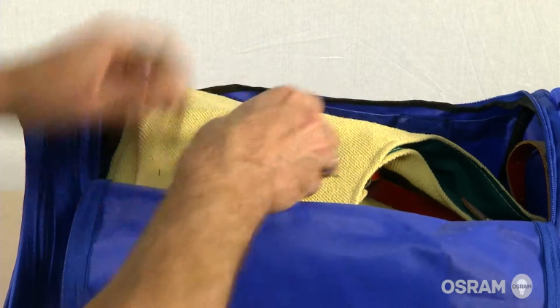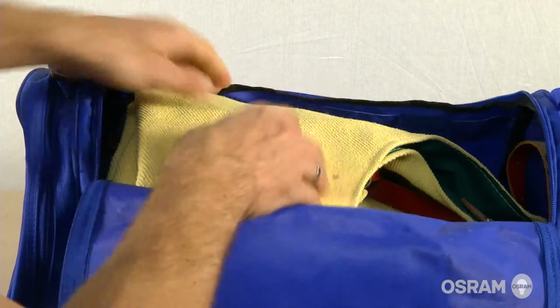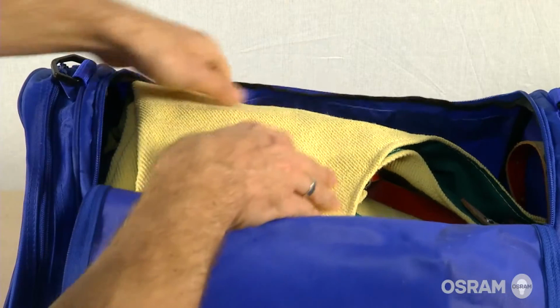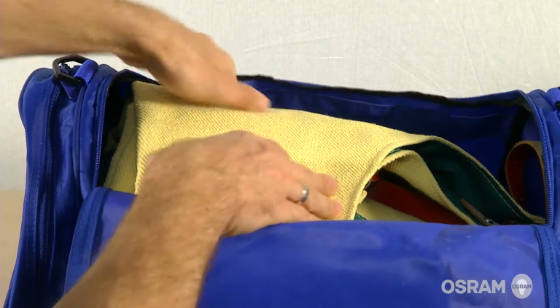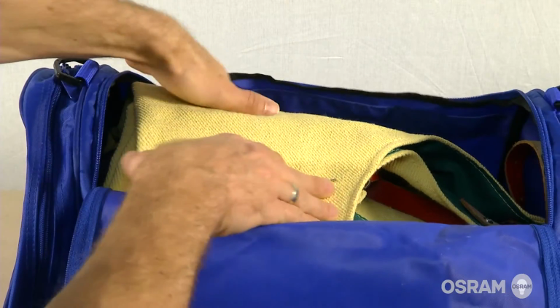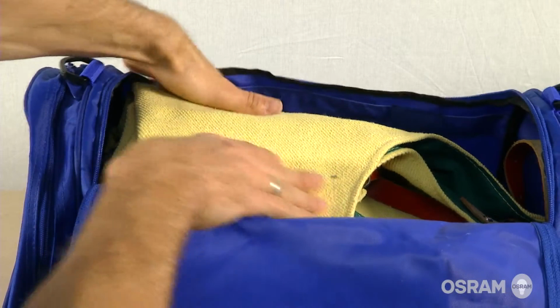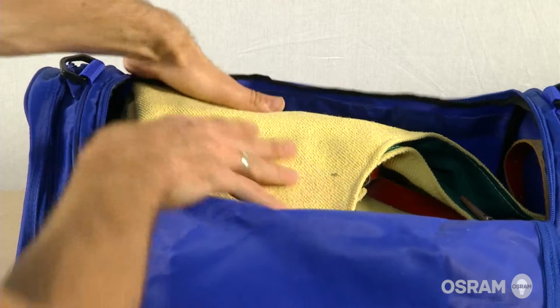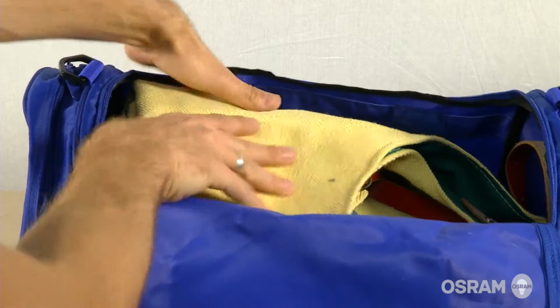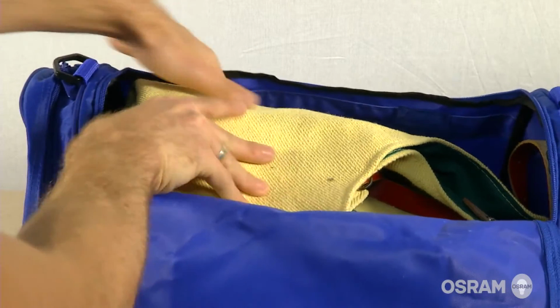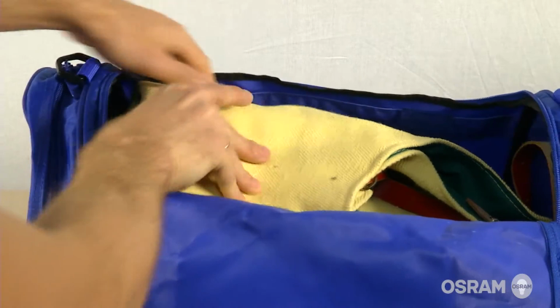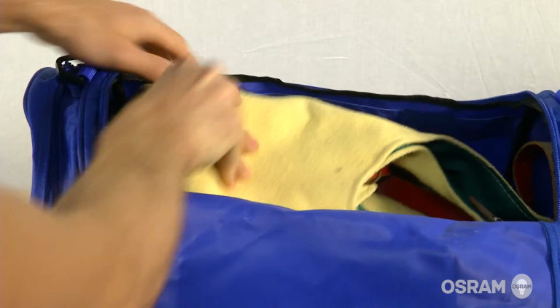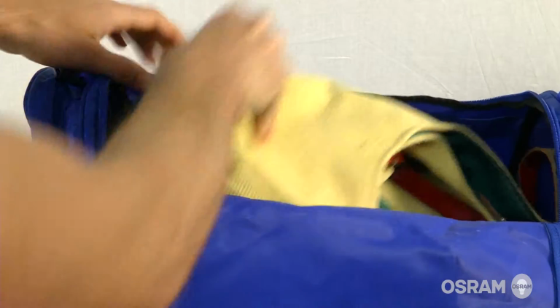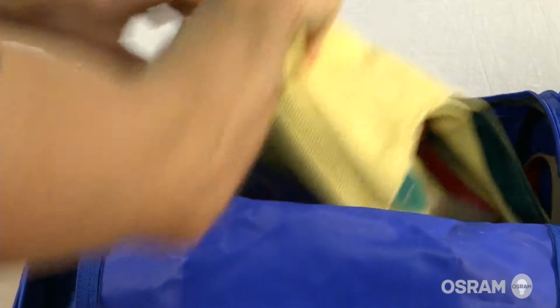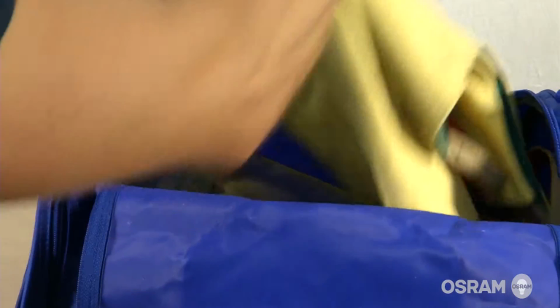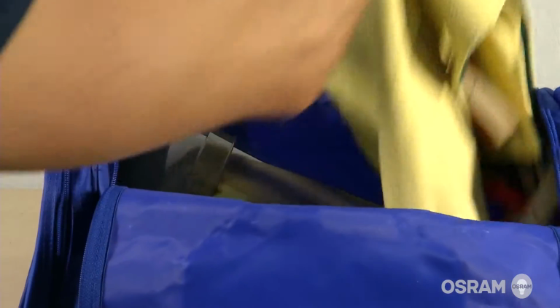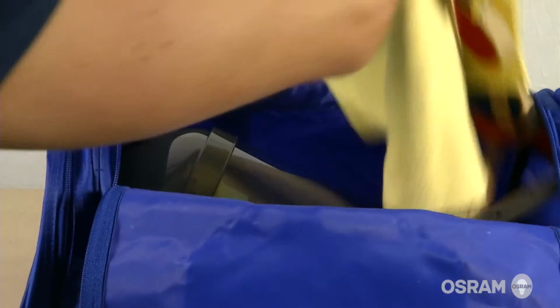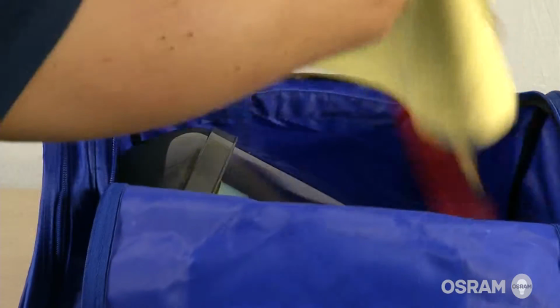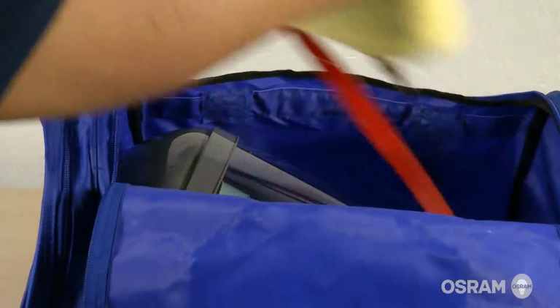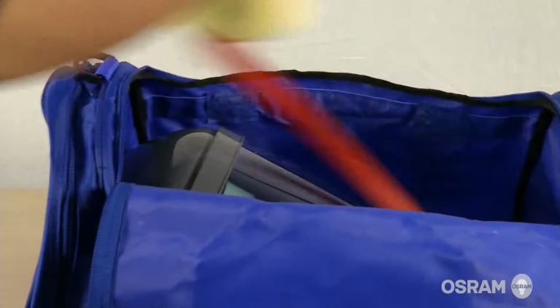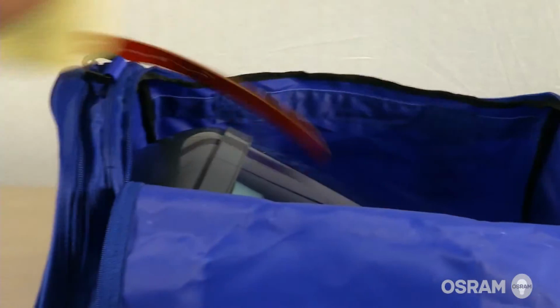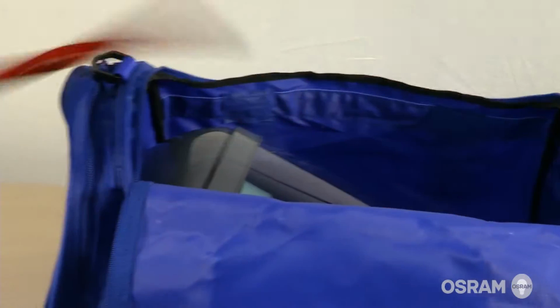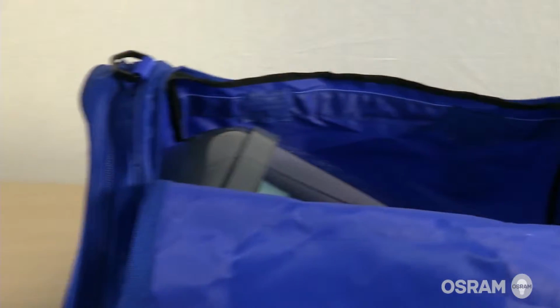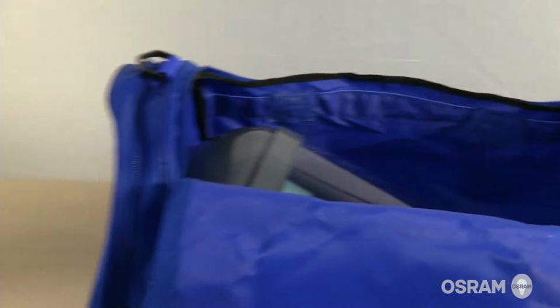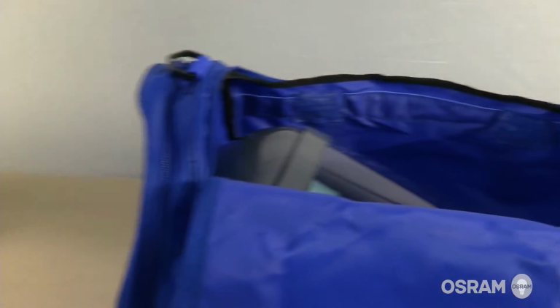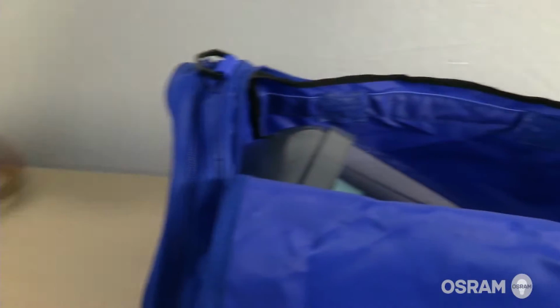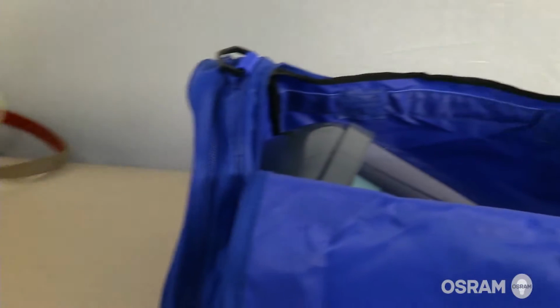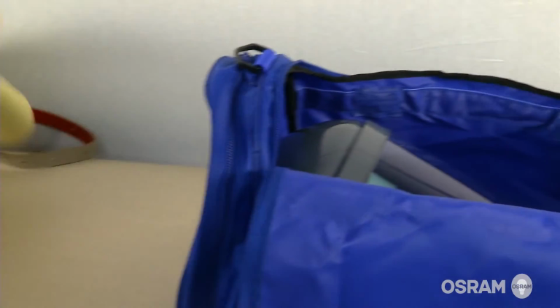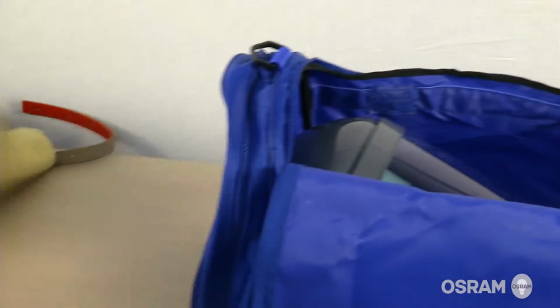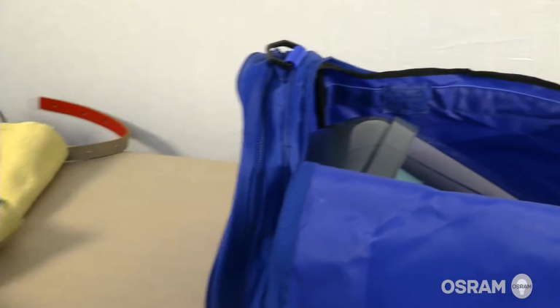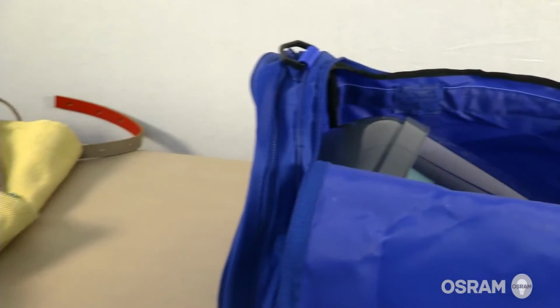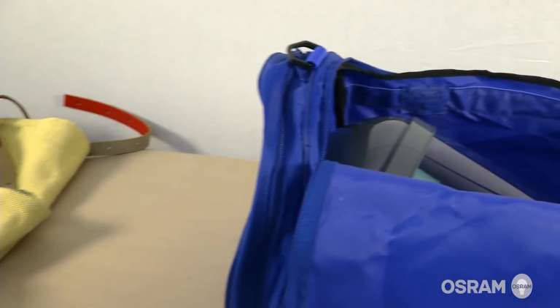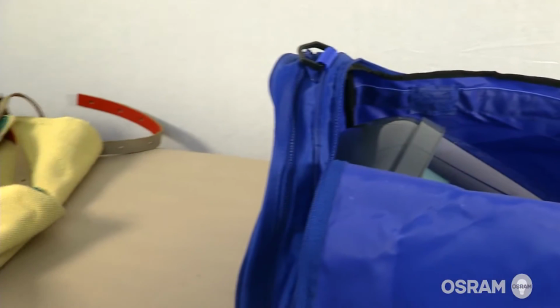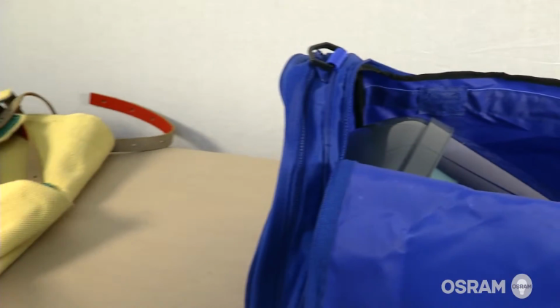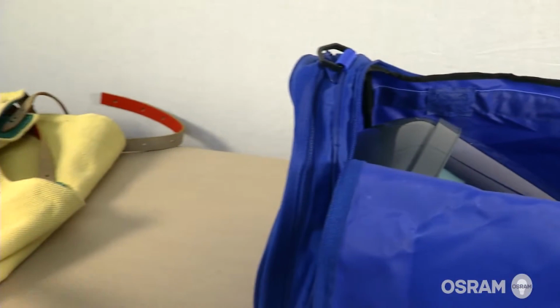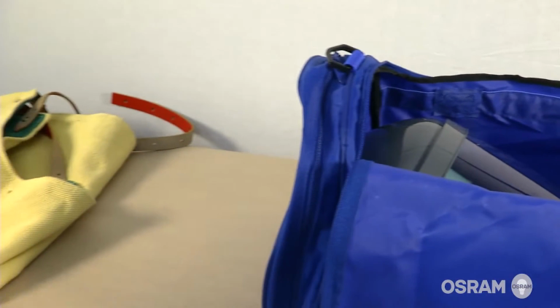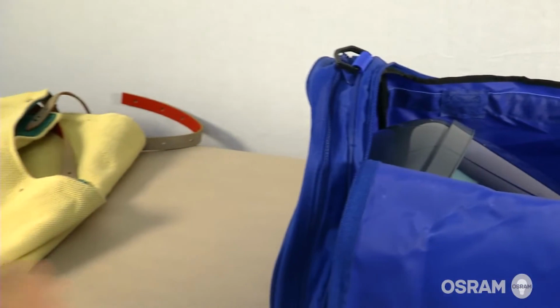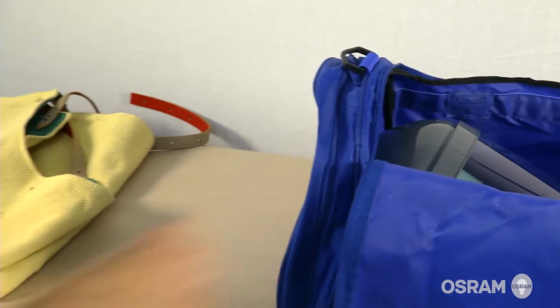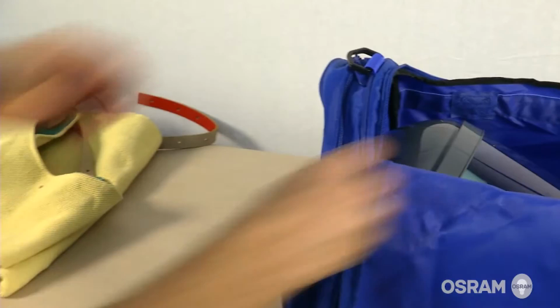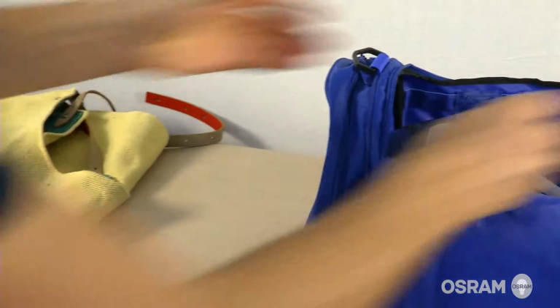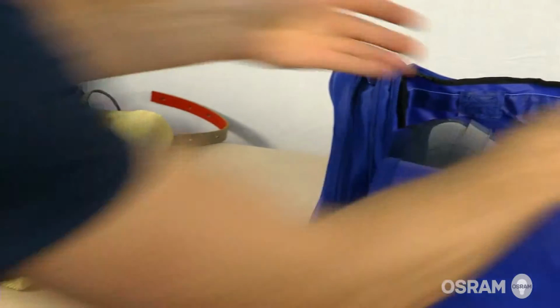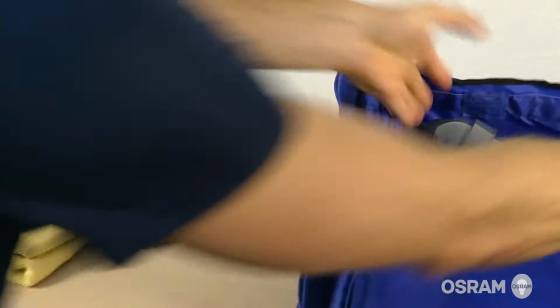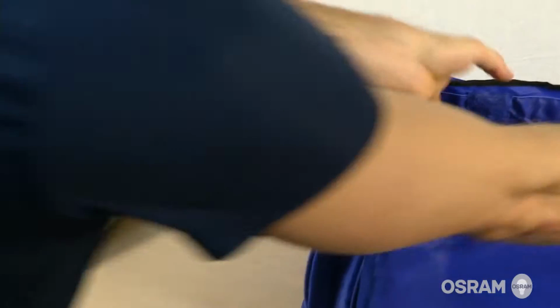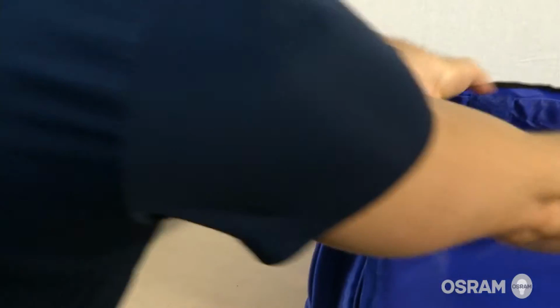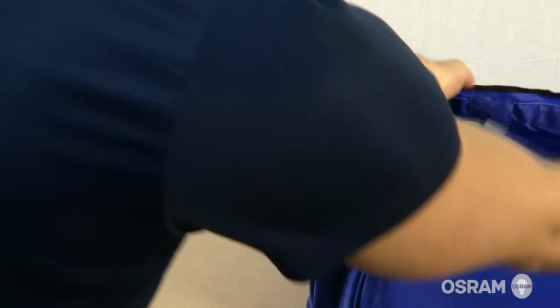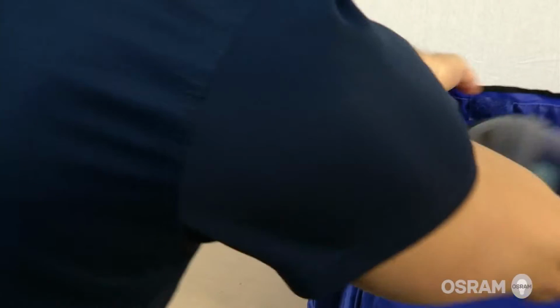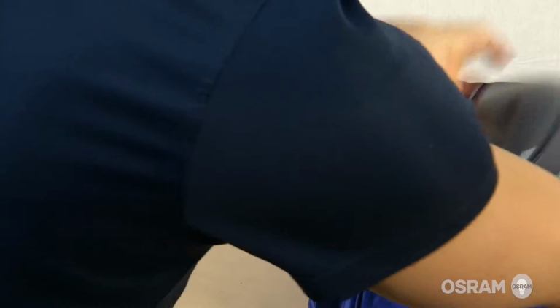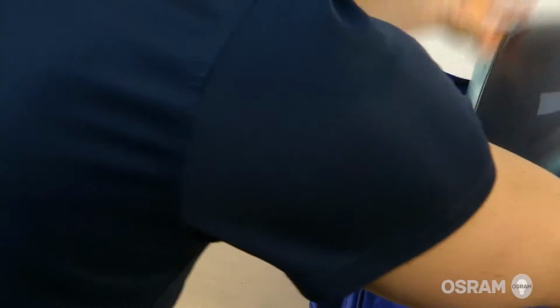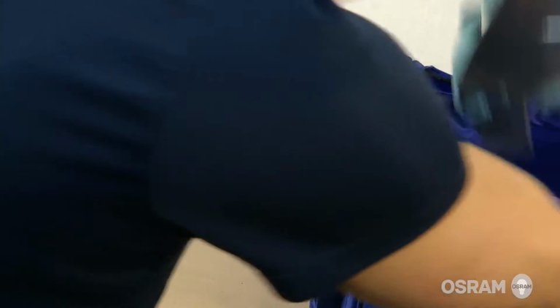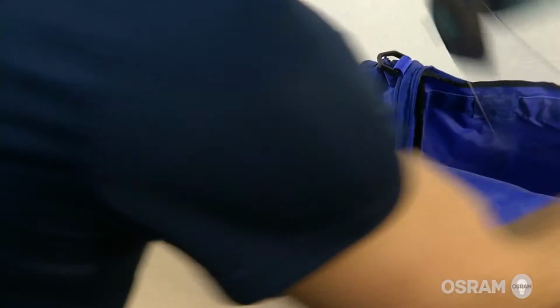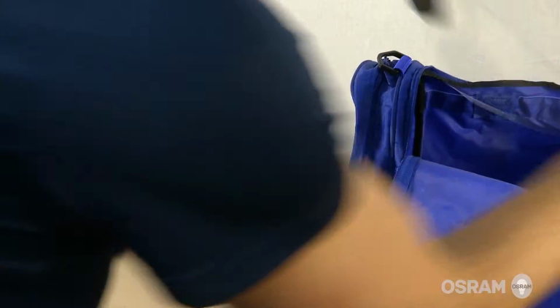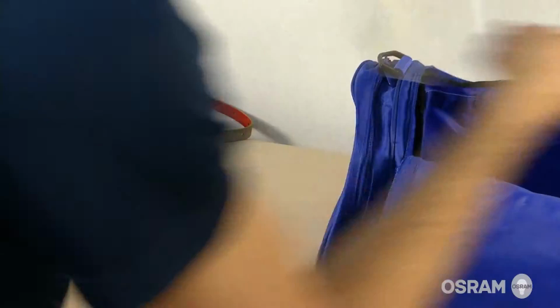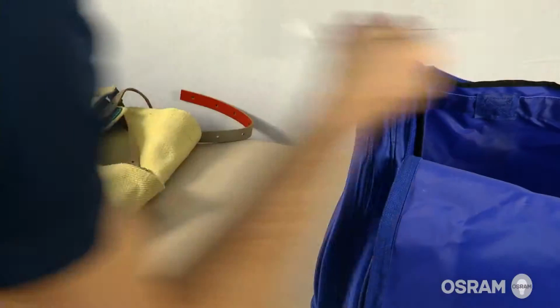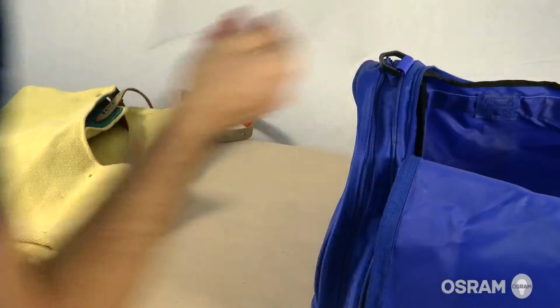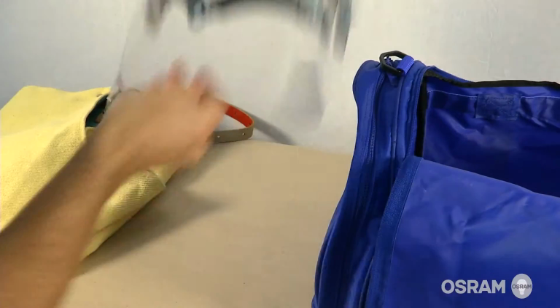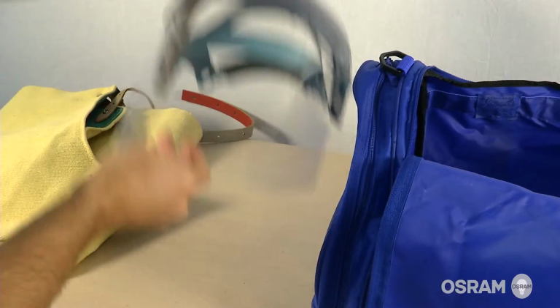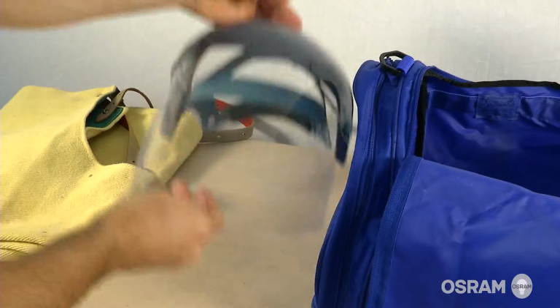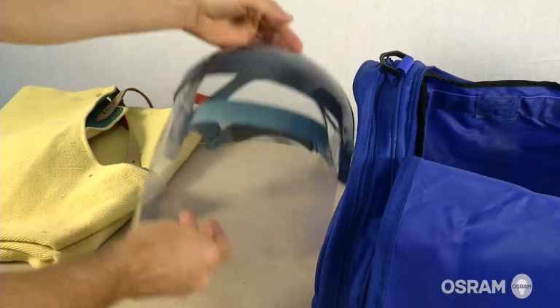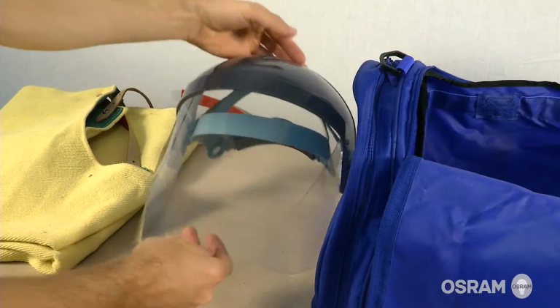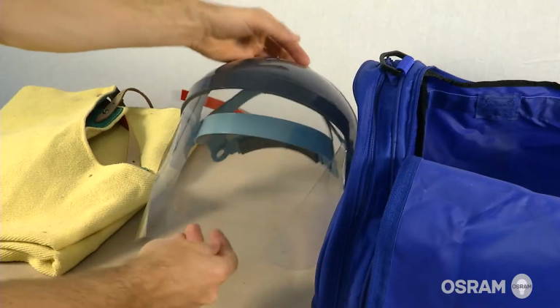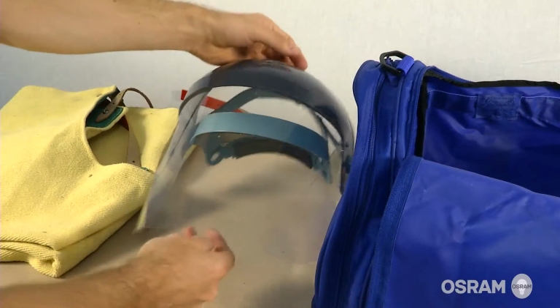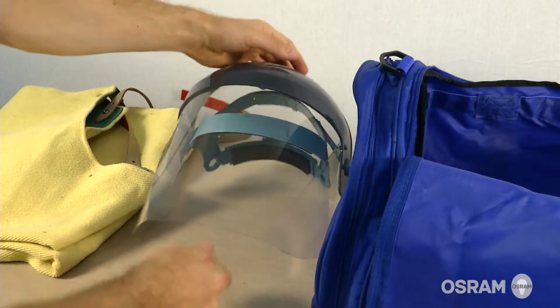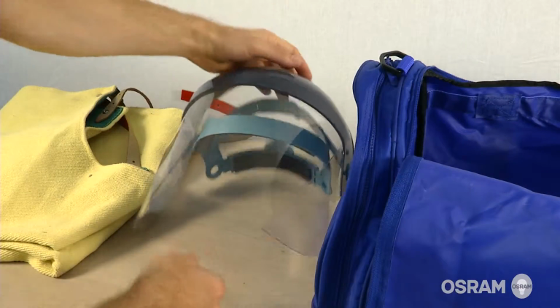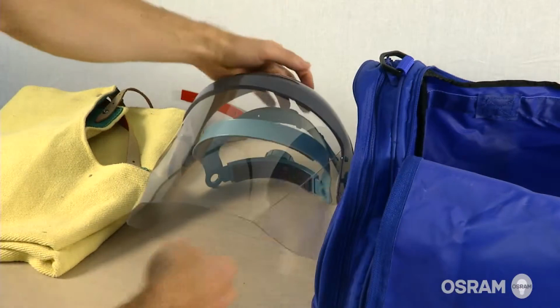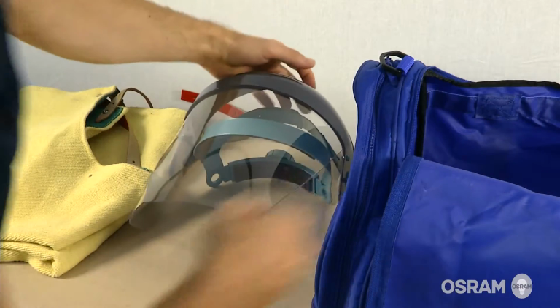Exercise extreme caution and wear safety equipment including a protective jacket, lint-free gloves and face shield.